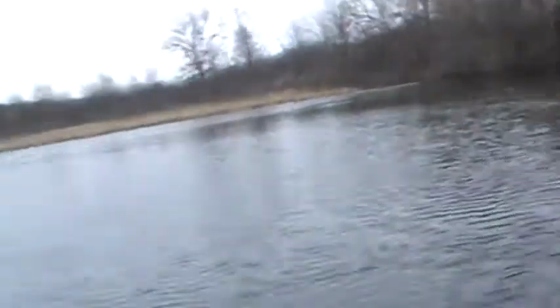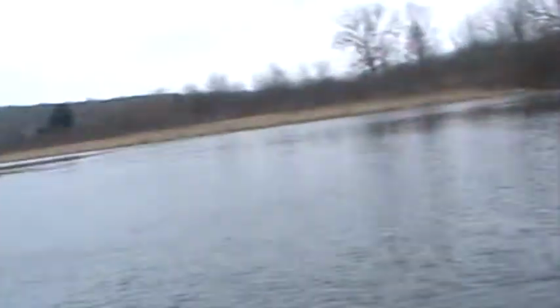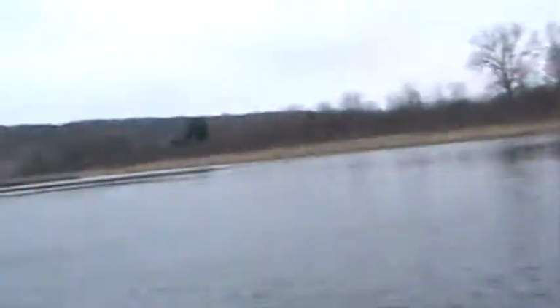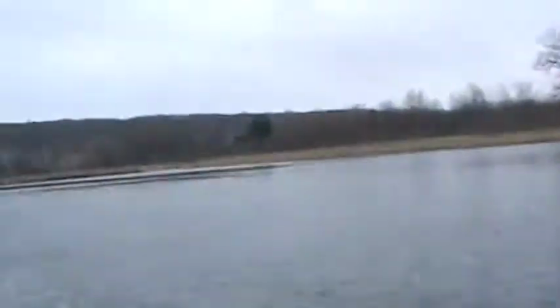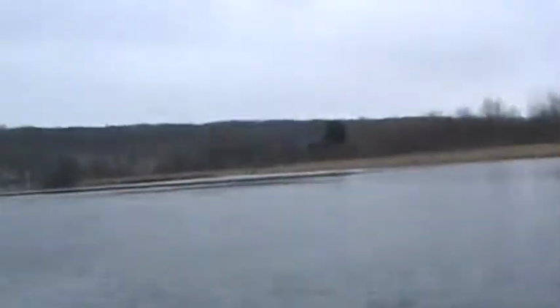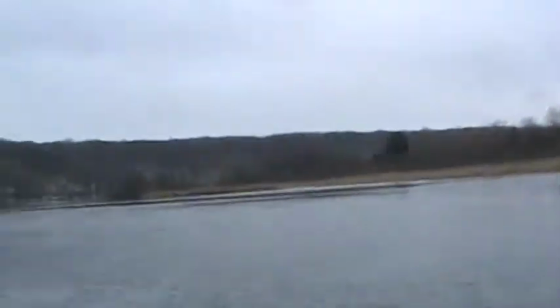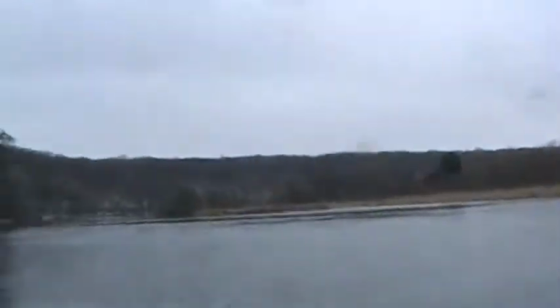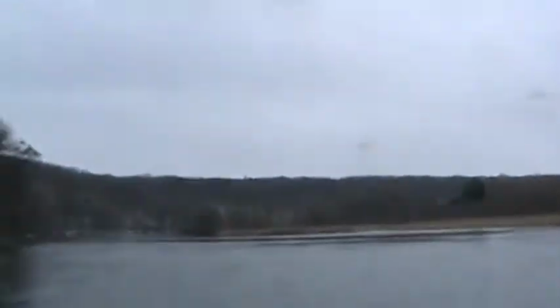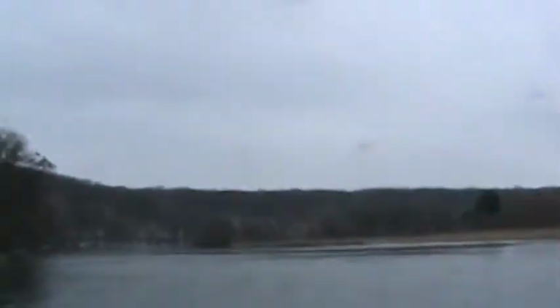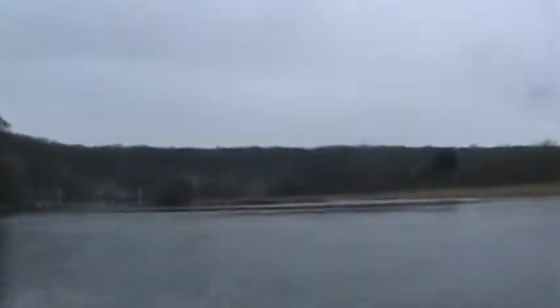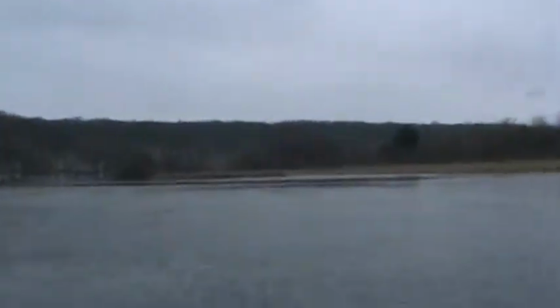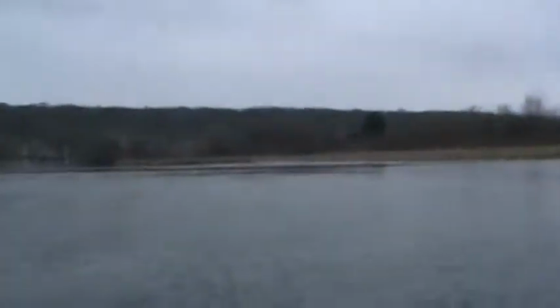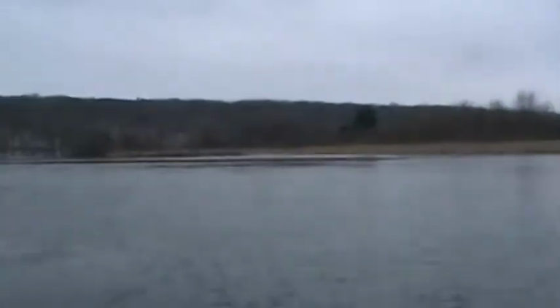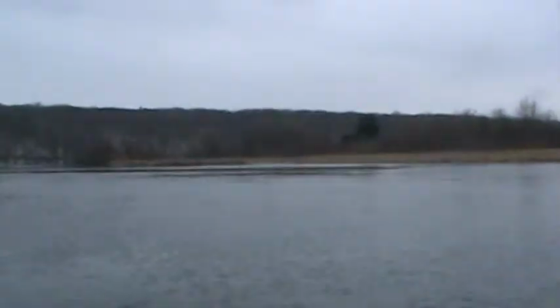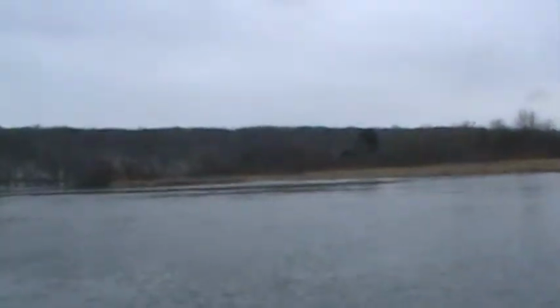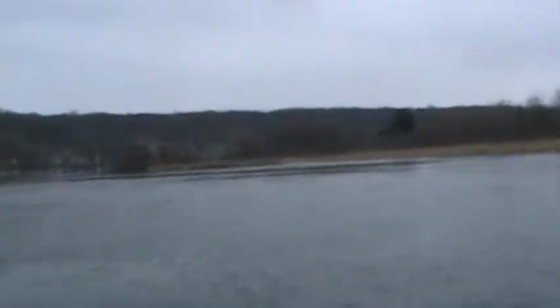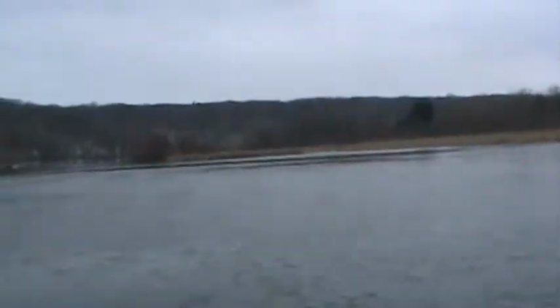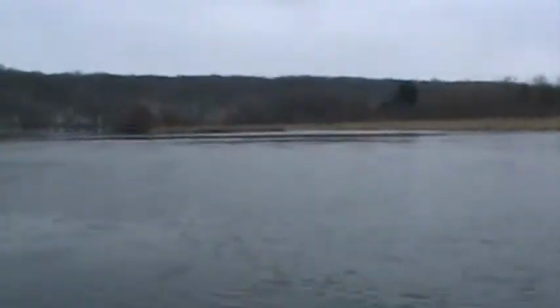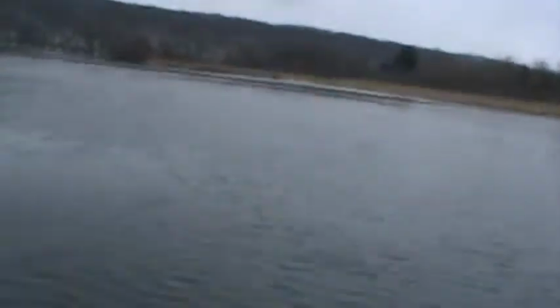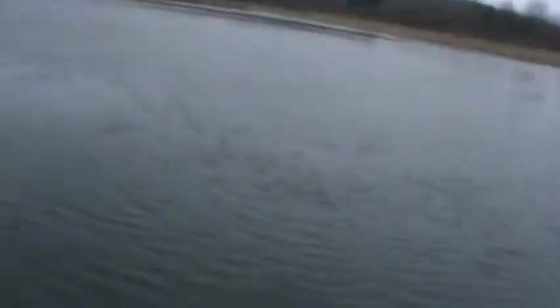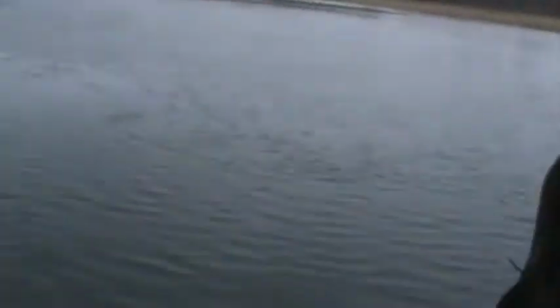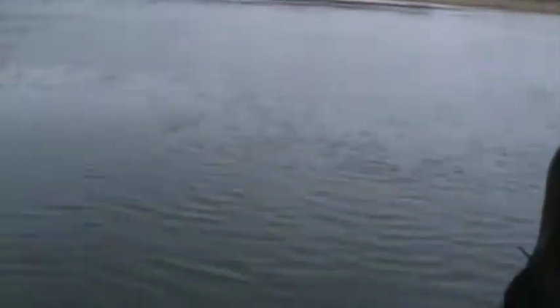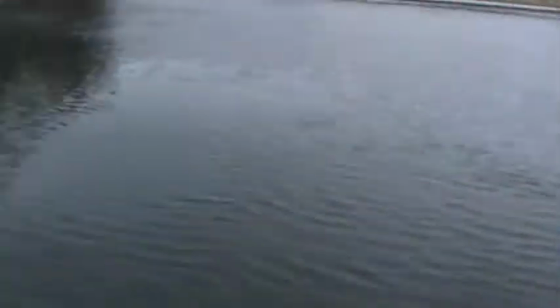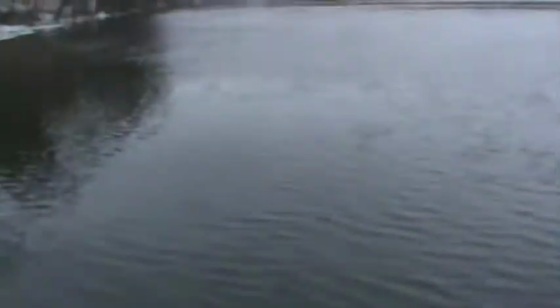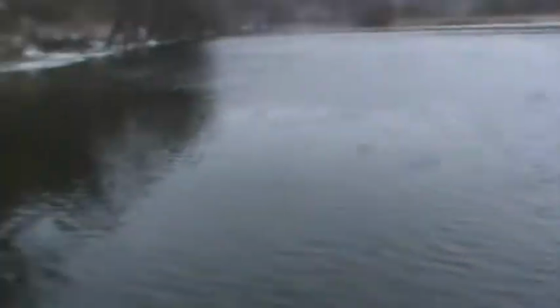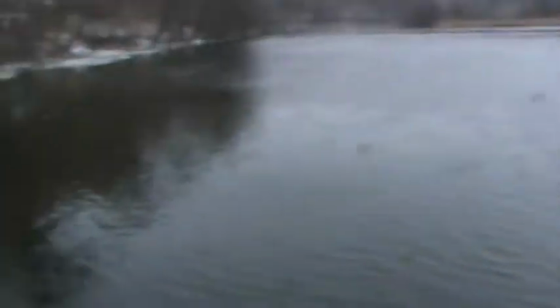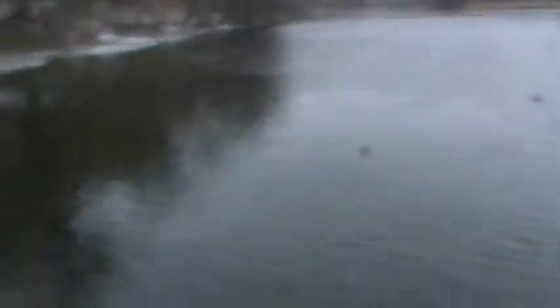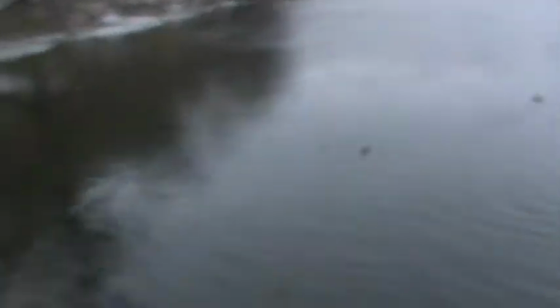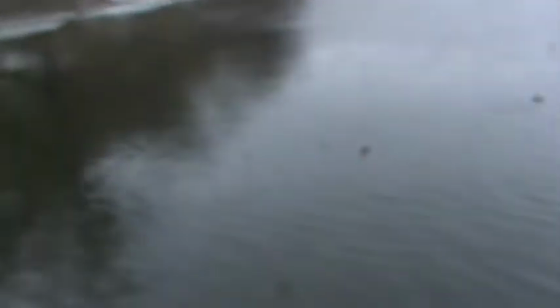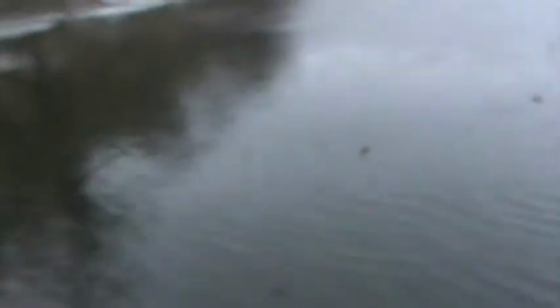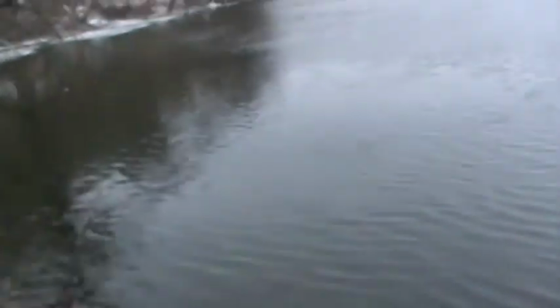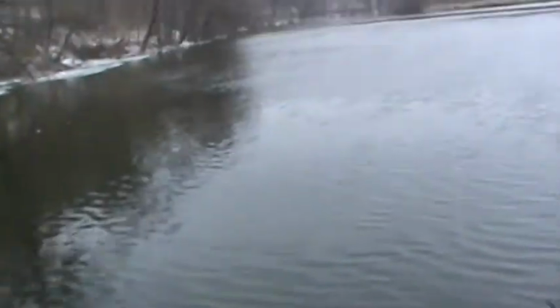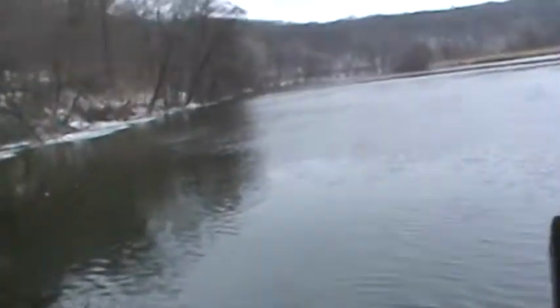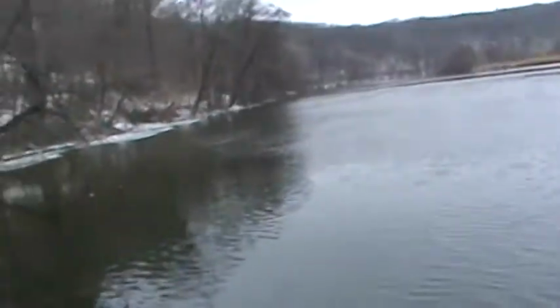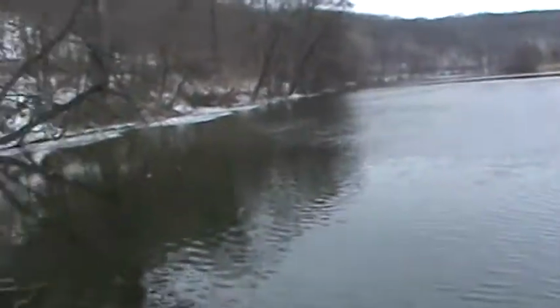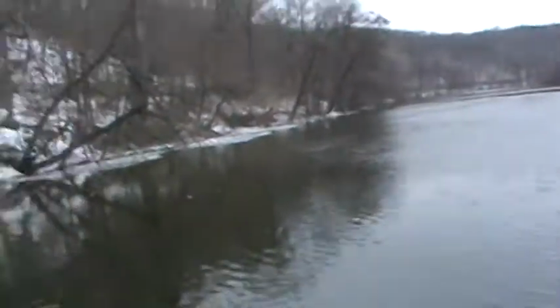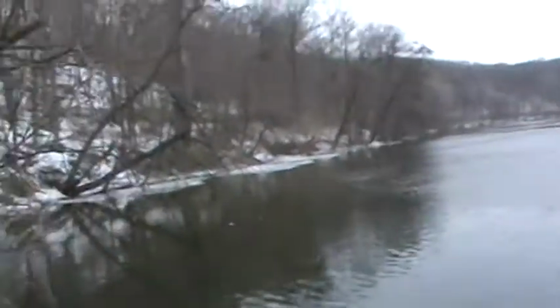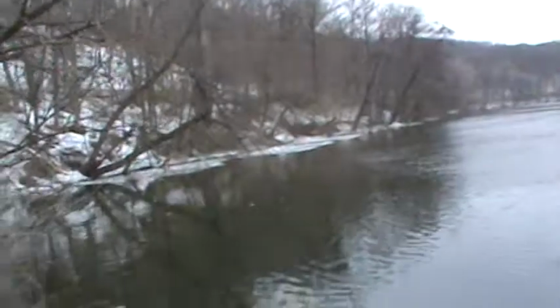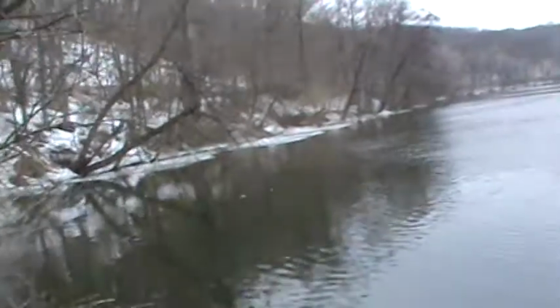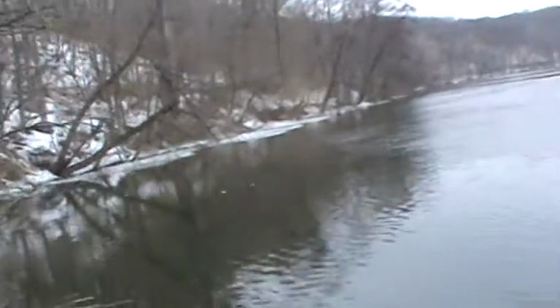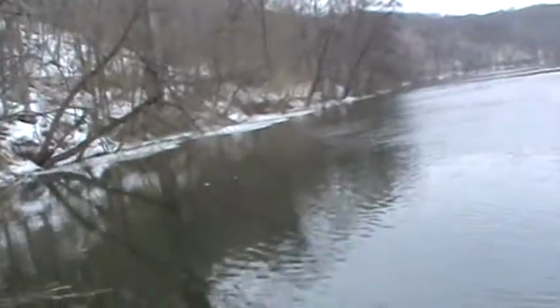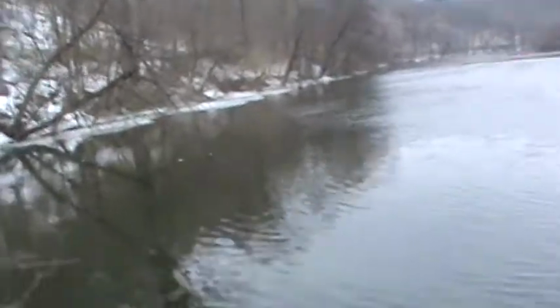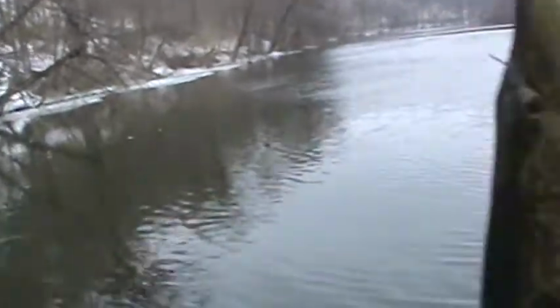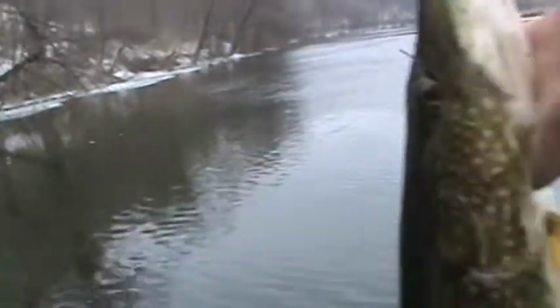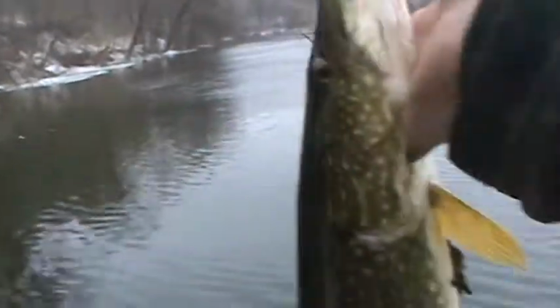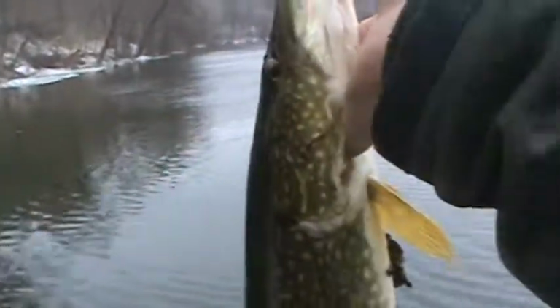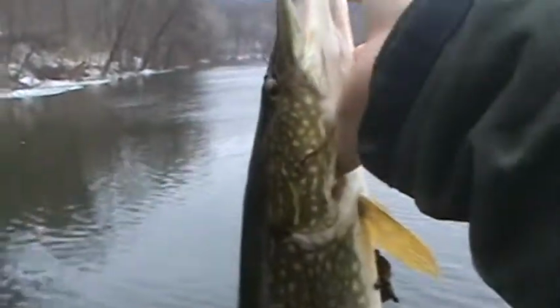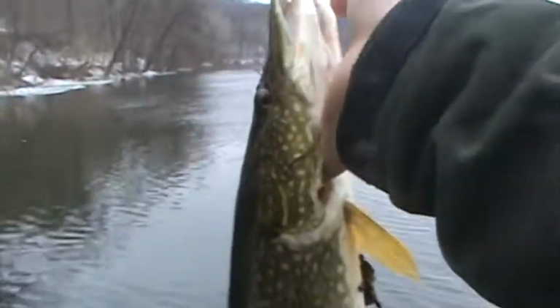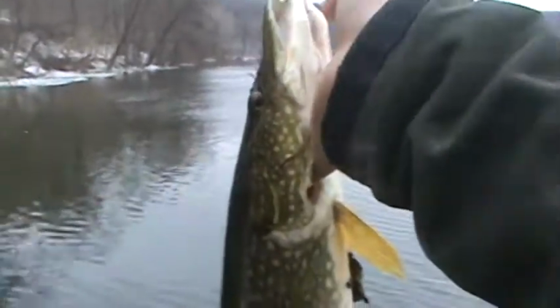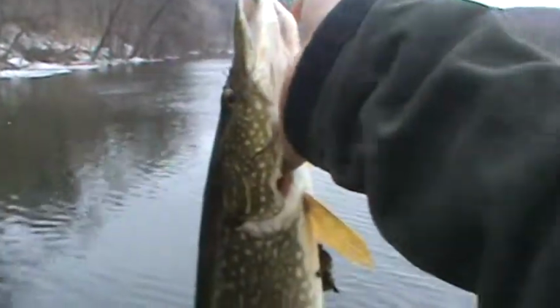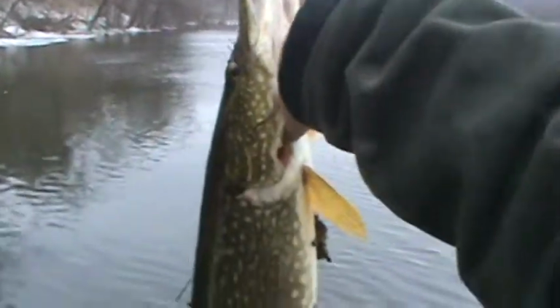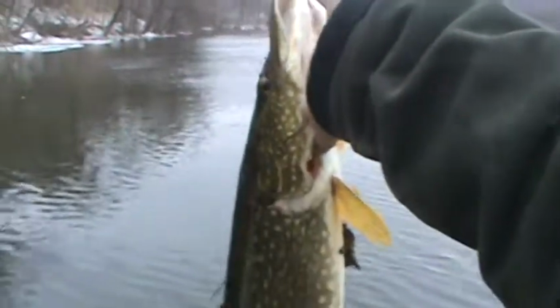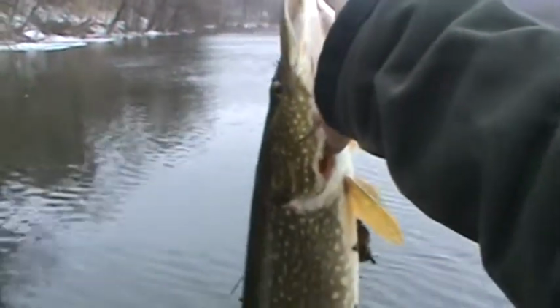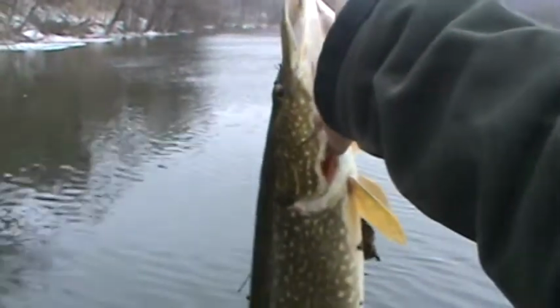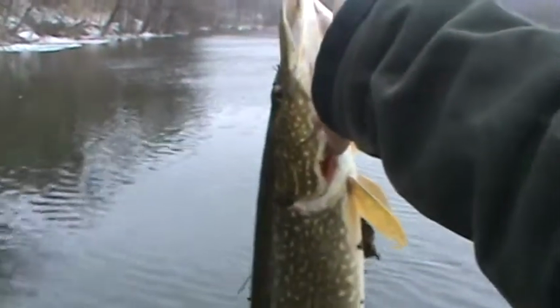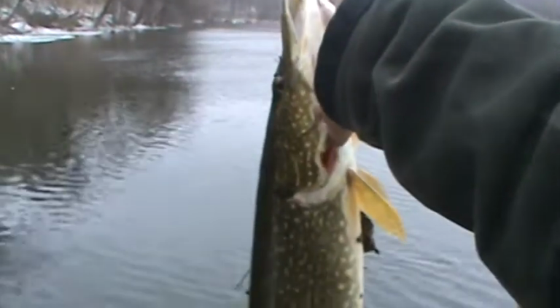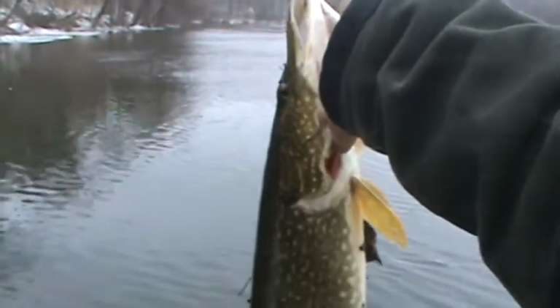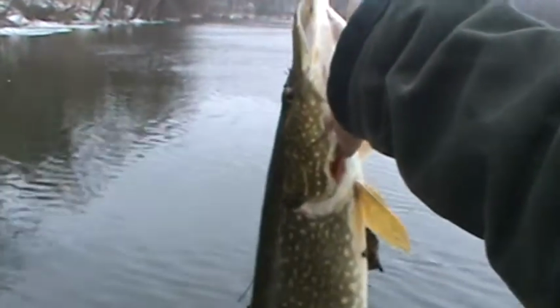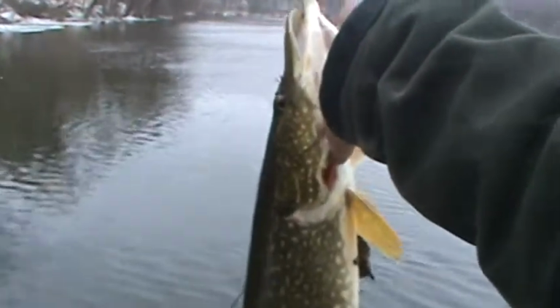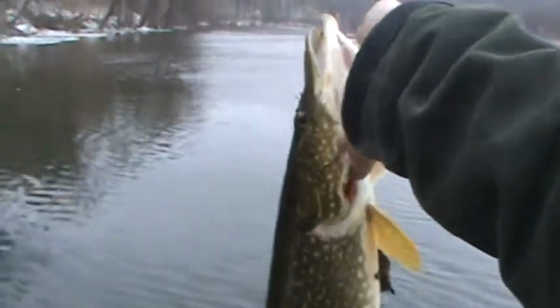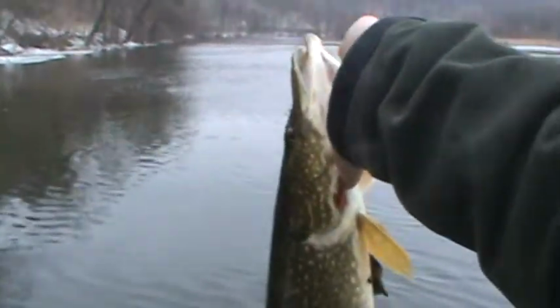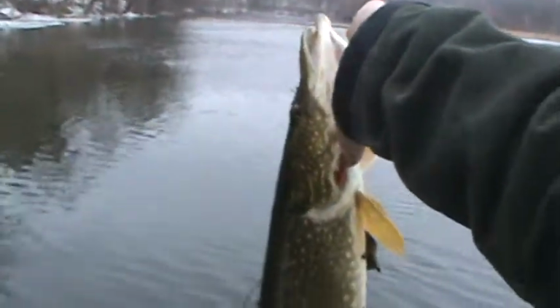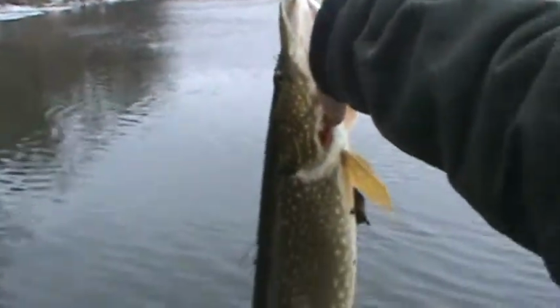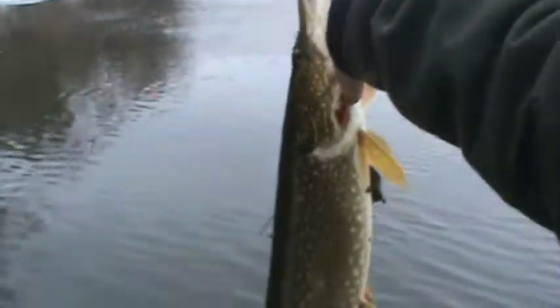They just opened up the dam, so that kind of got rid of a lot of the ice along here. All the lakes are still frozen.